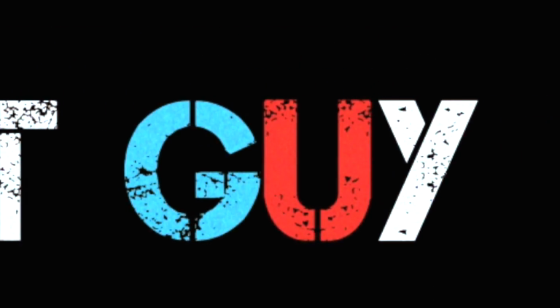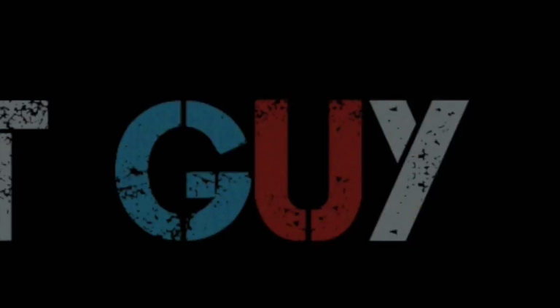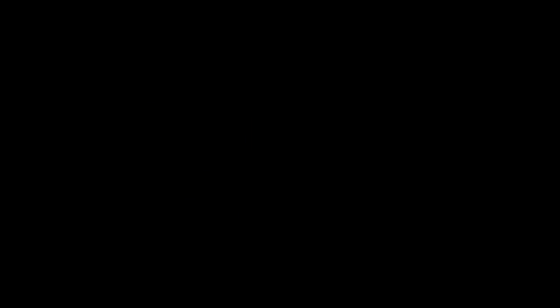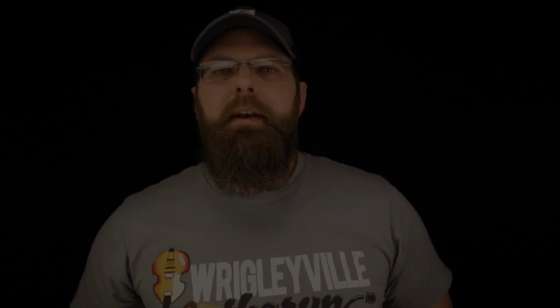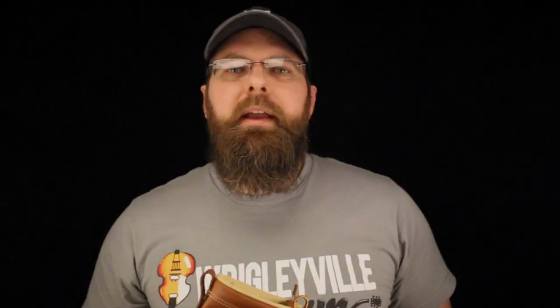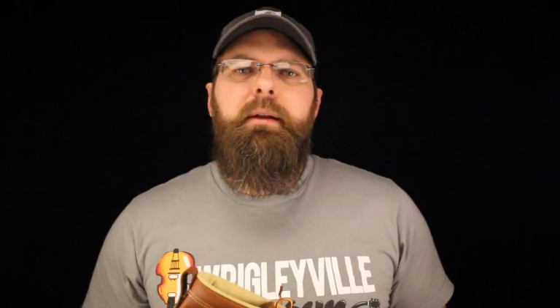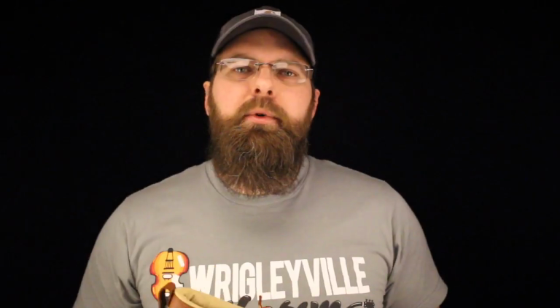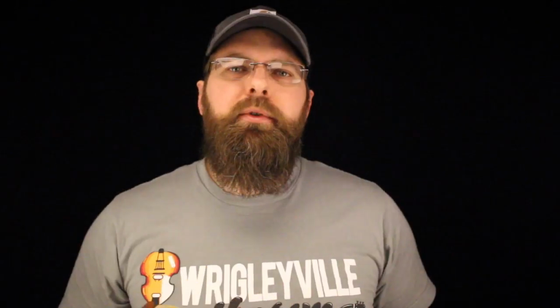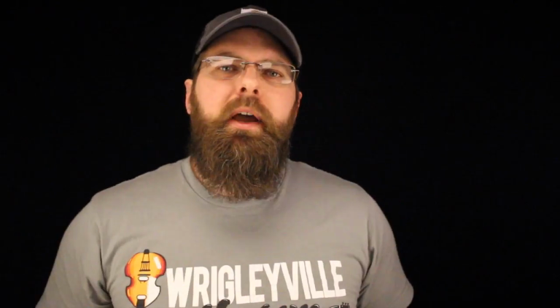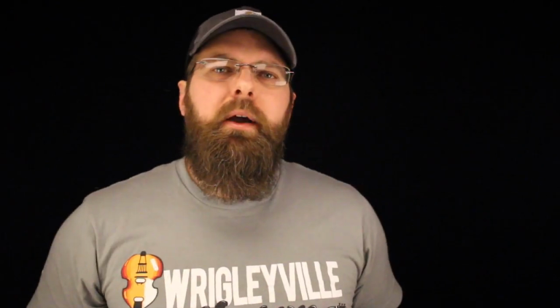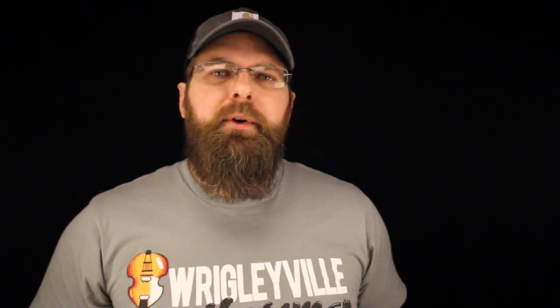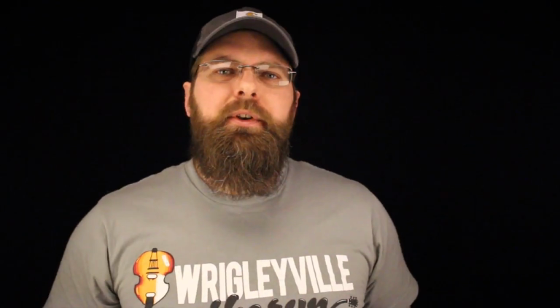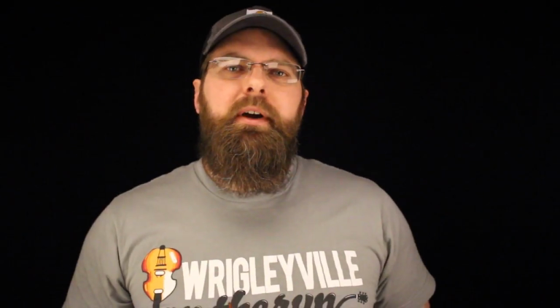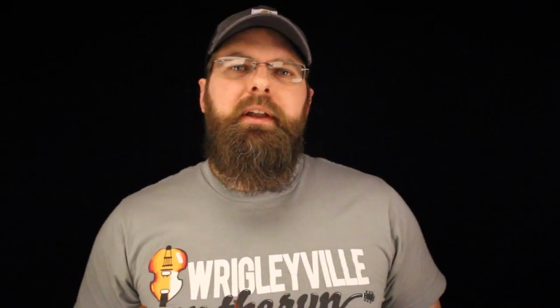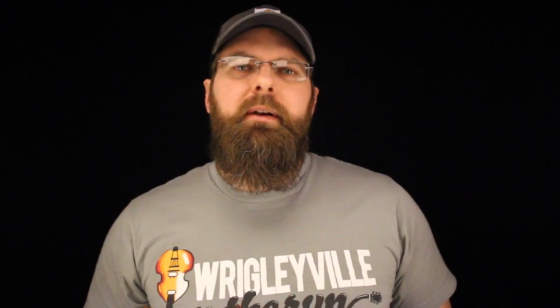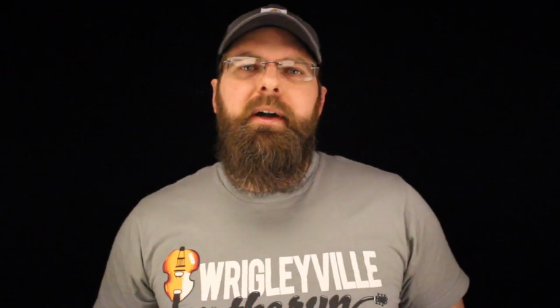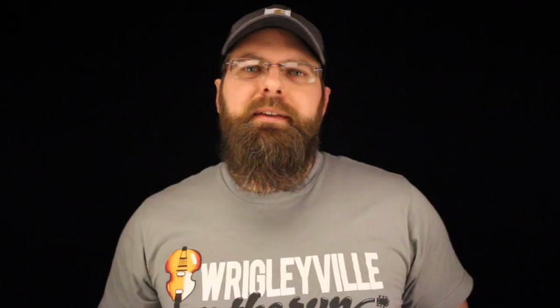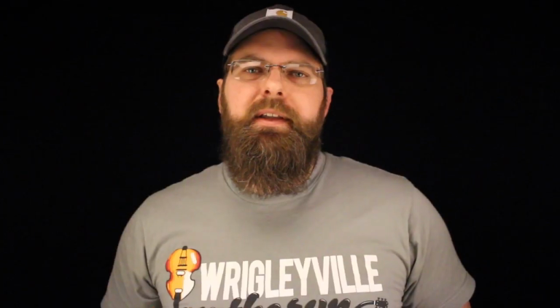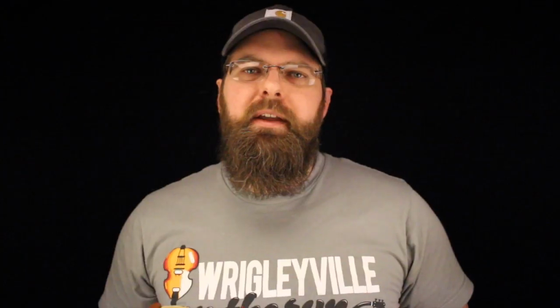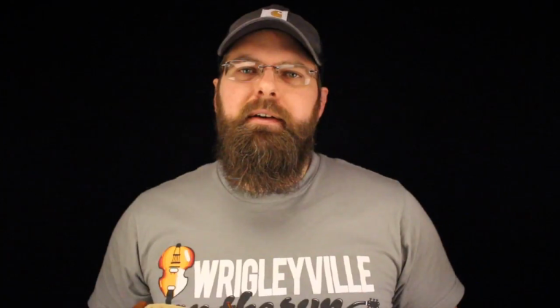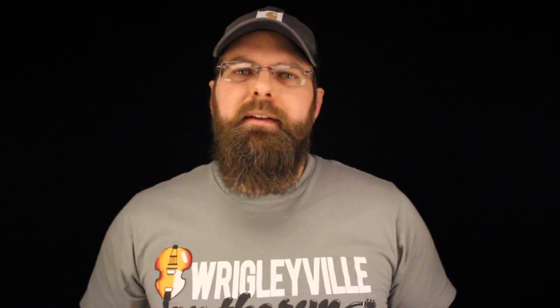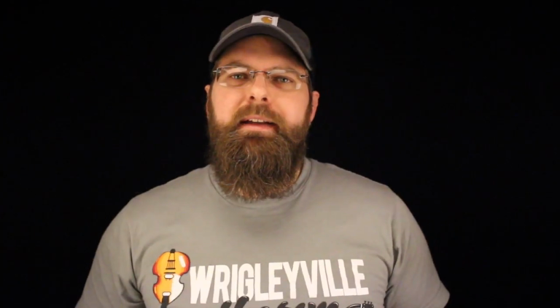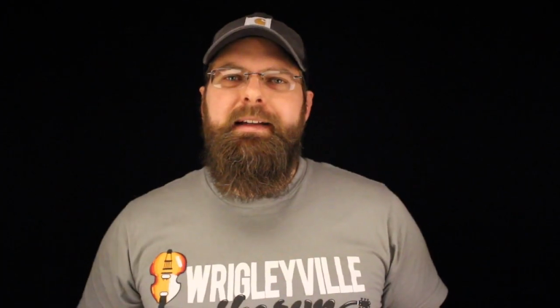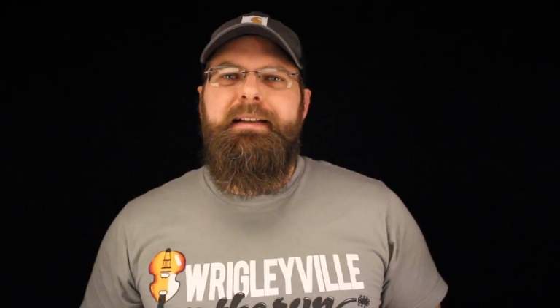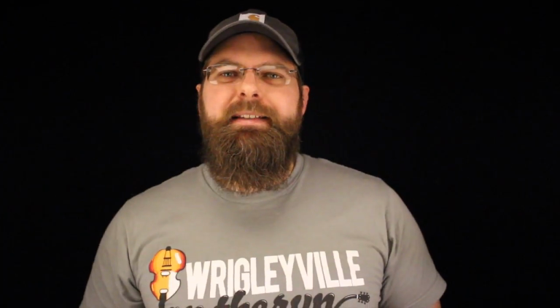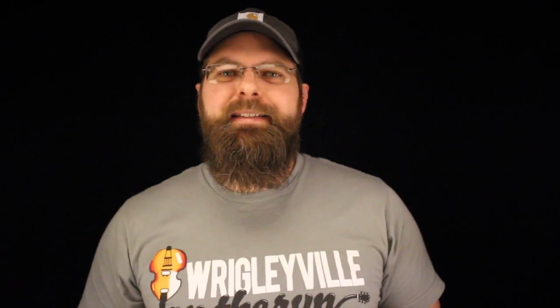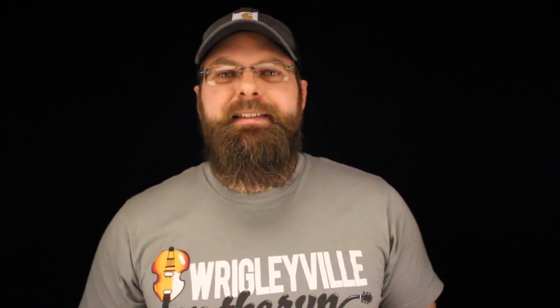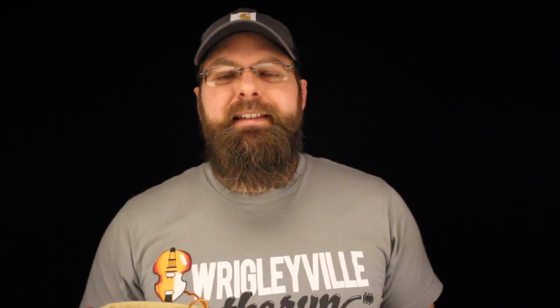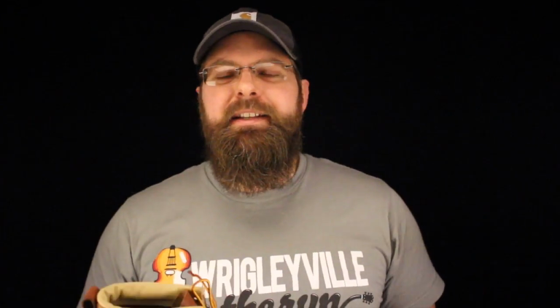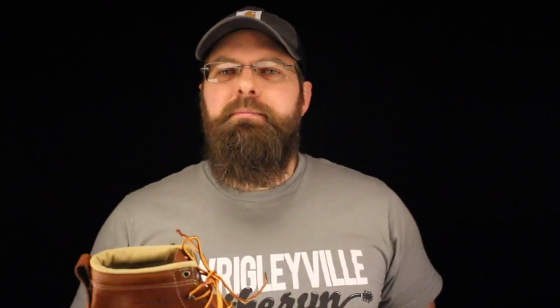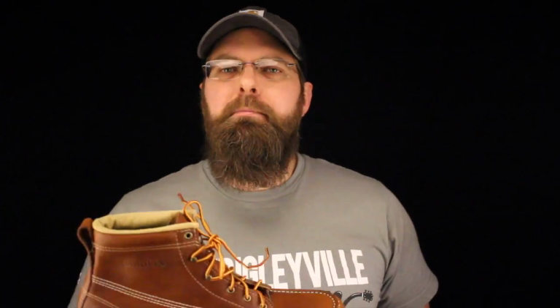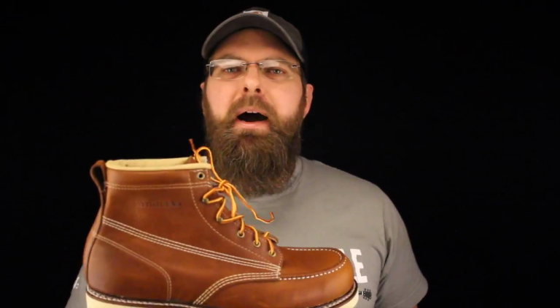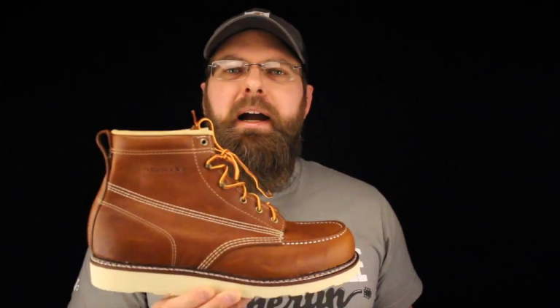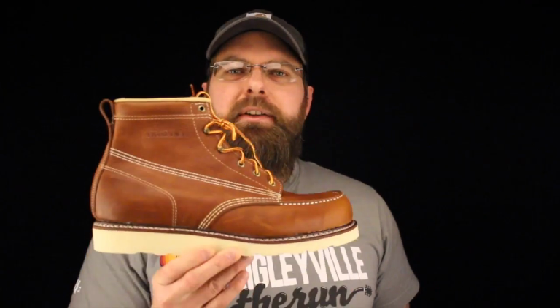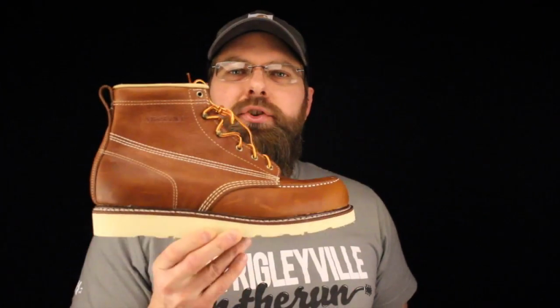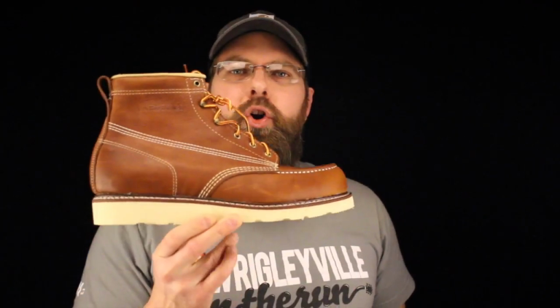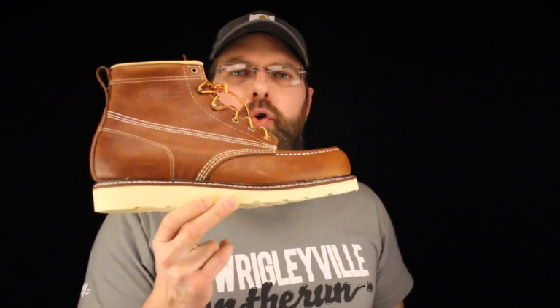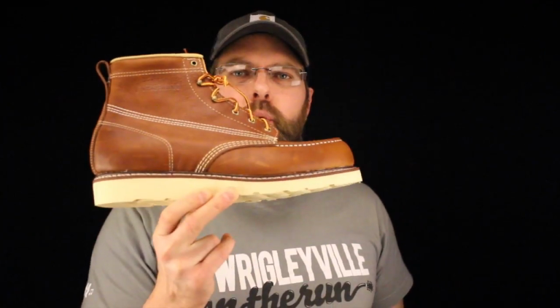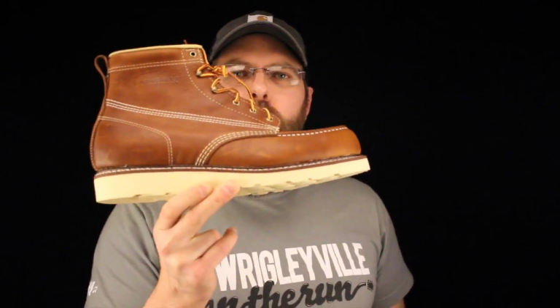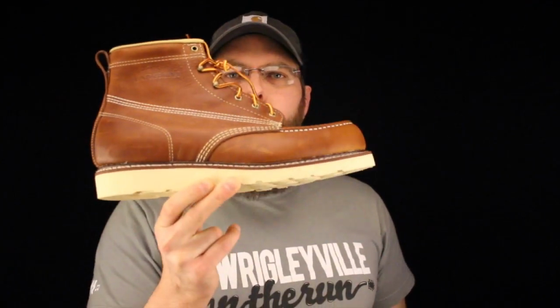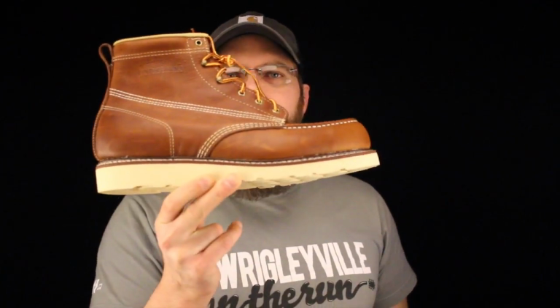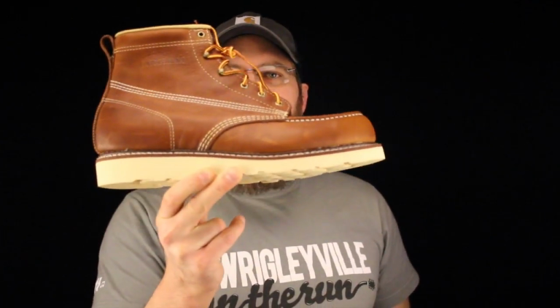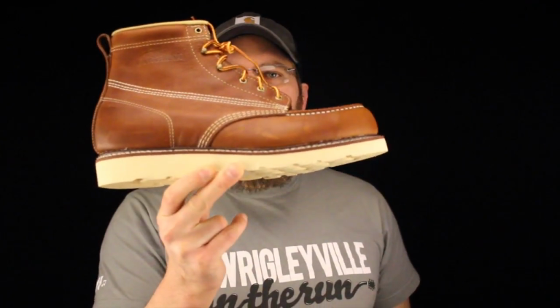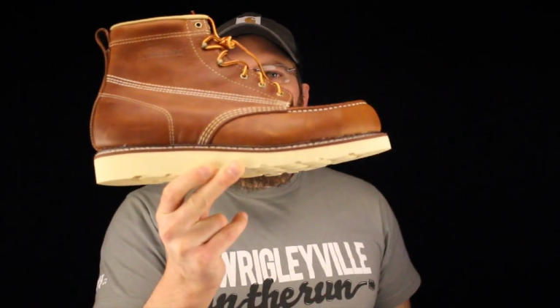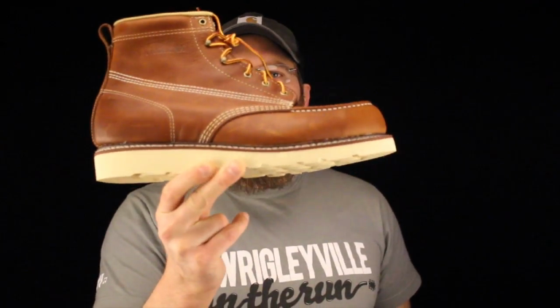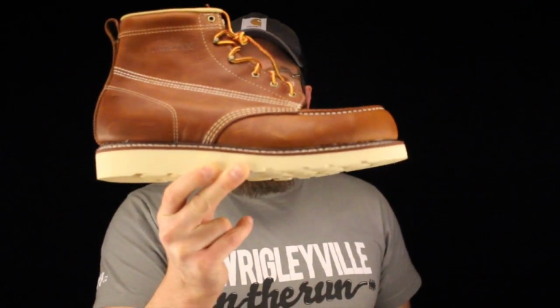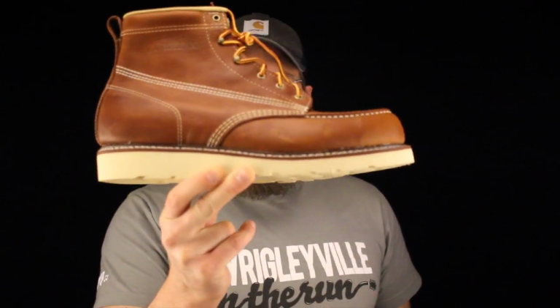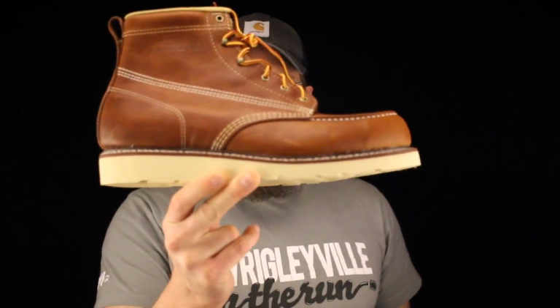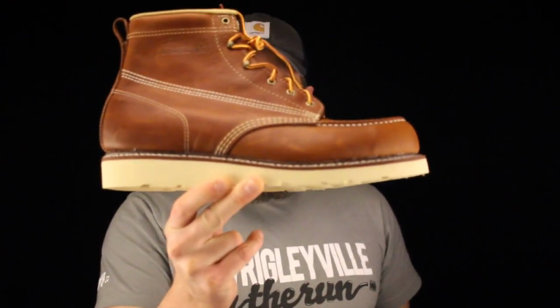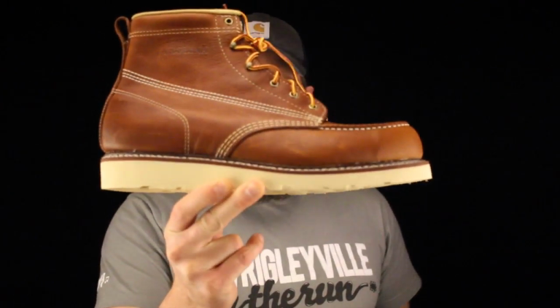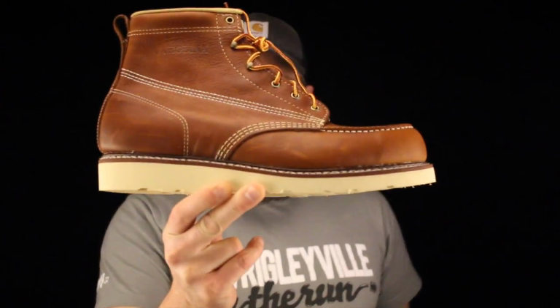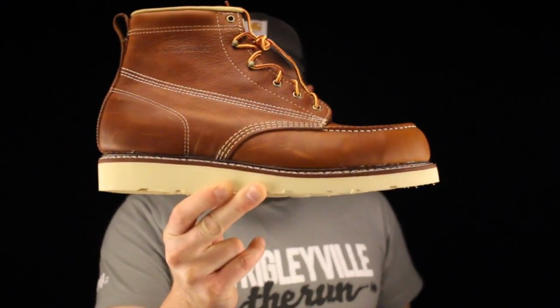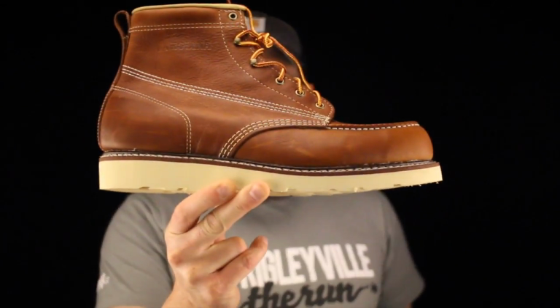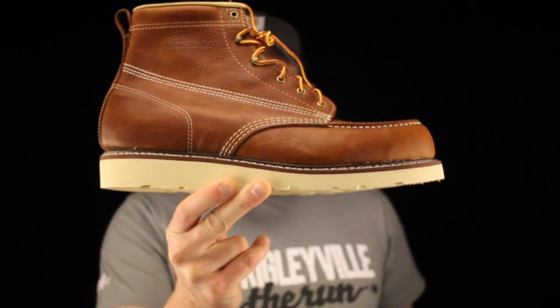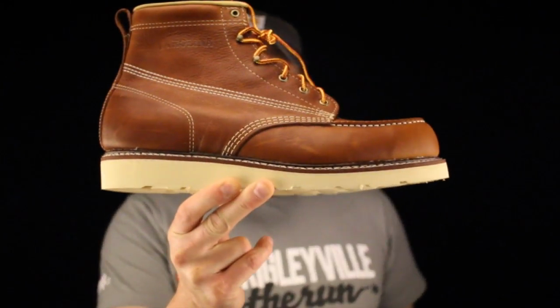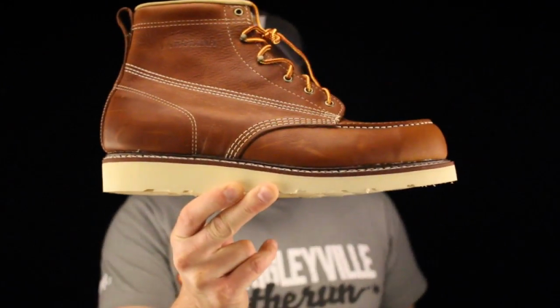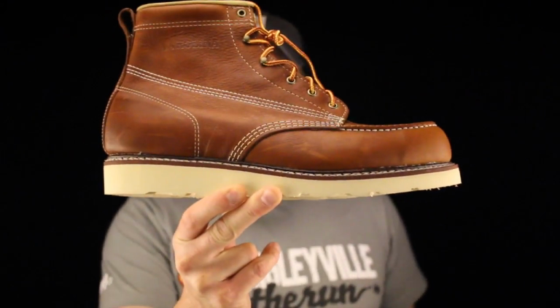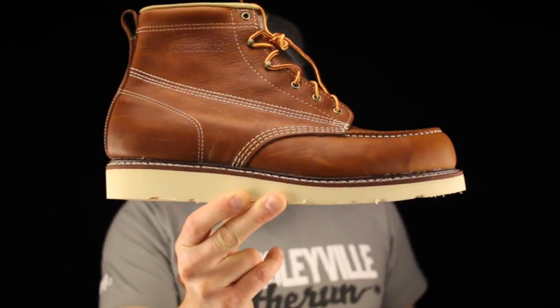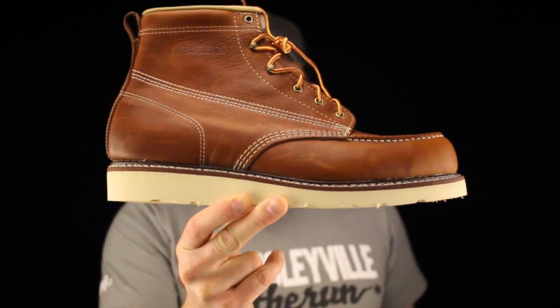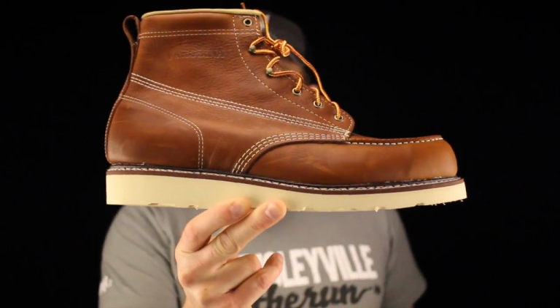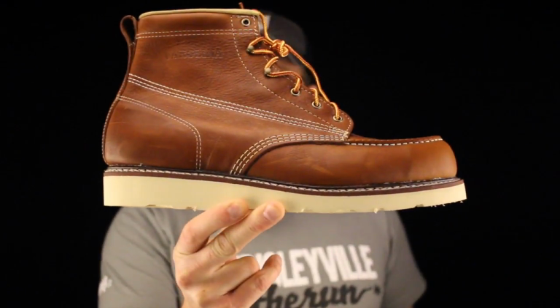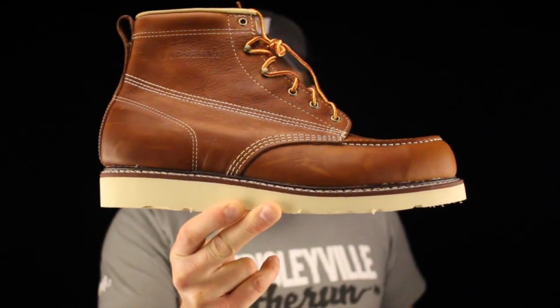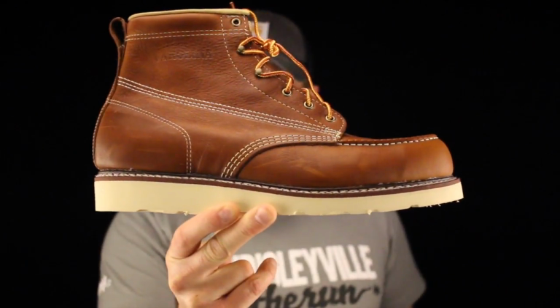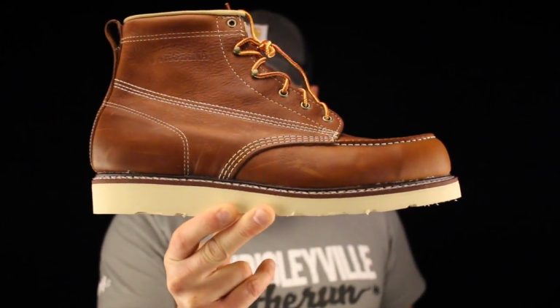Today on the Boot Guide we're talking about the Carolina 6 inch mock toe wedge boot, American made.